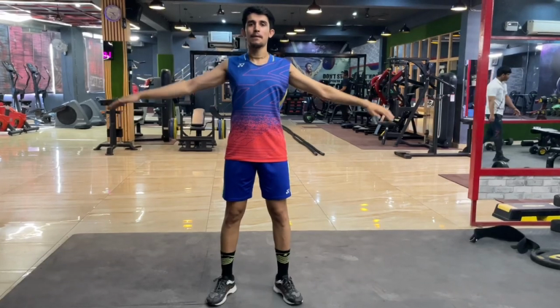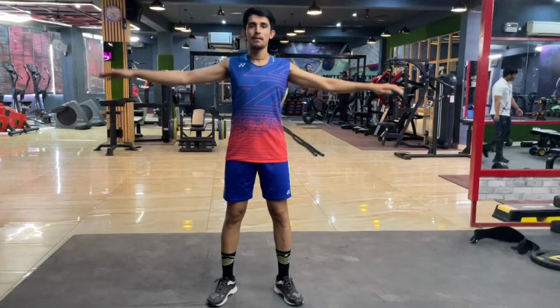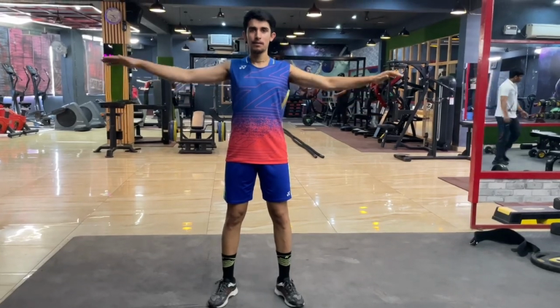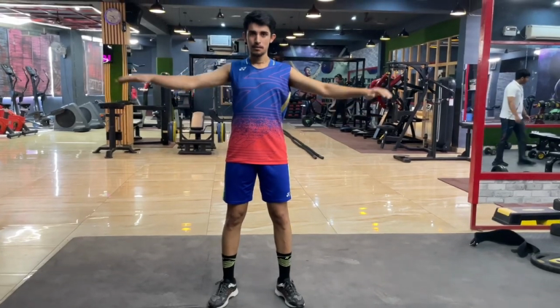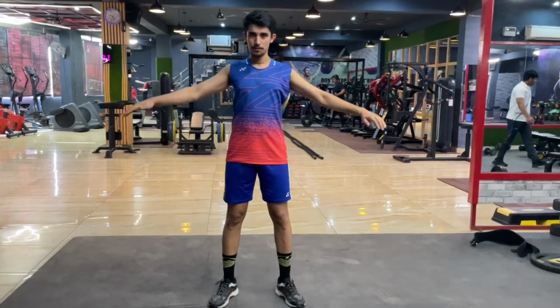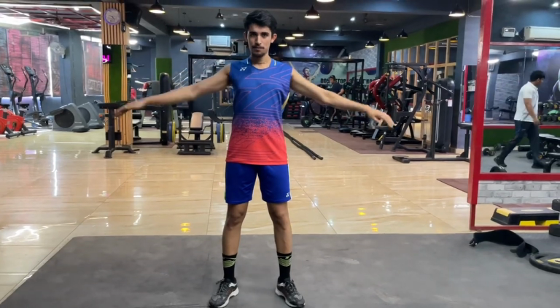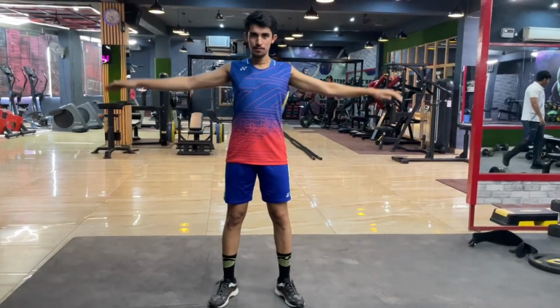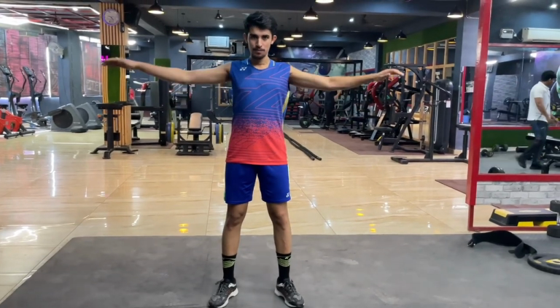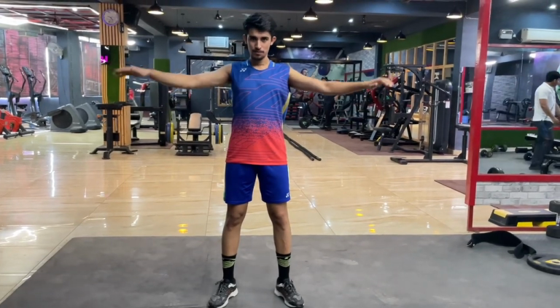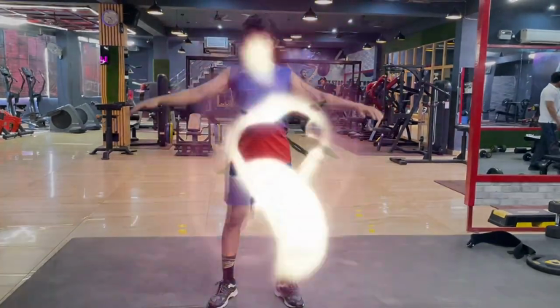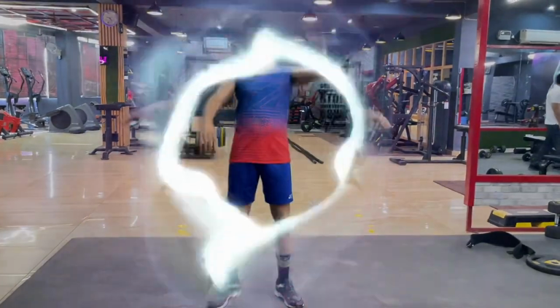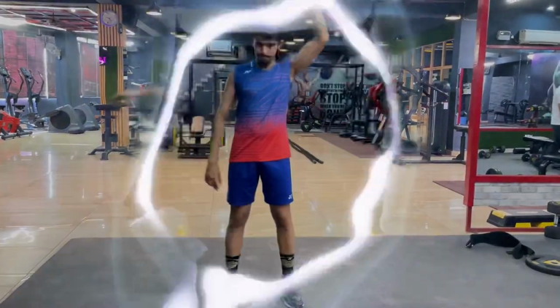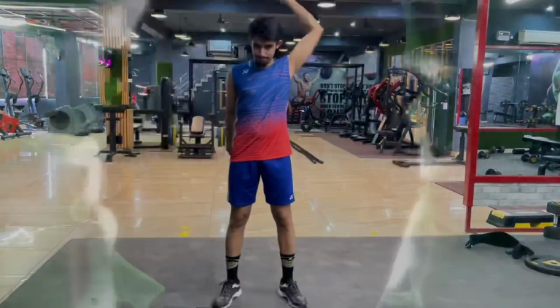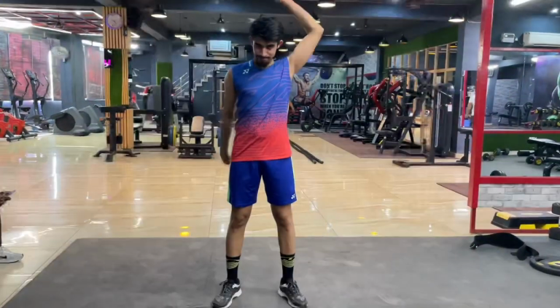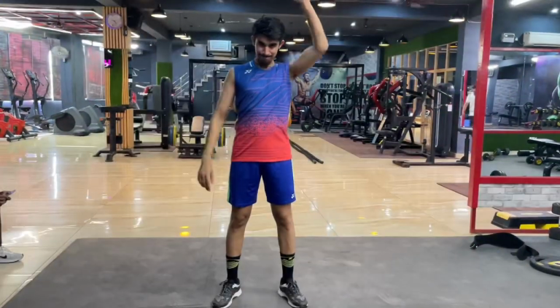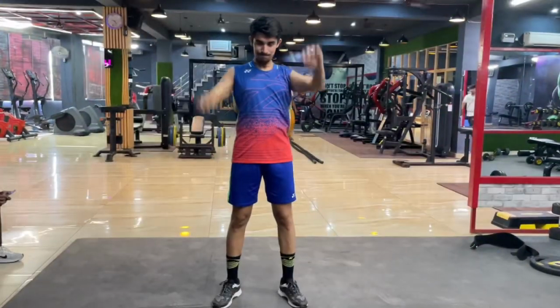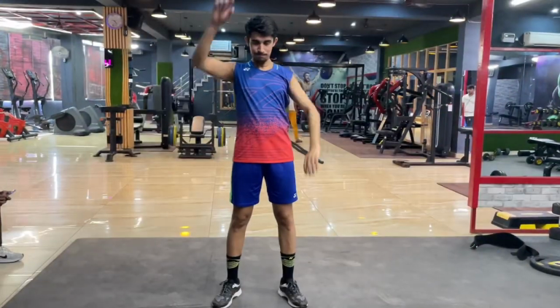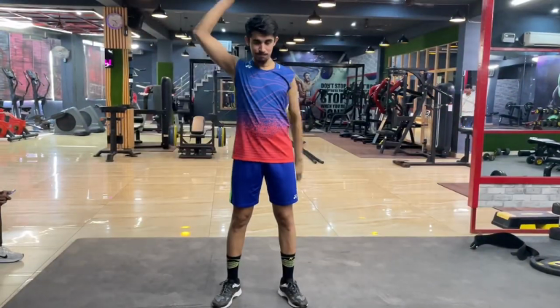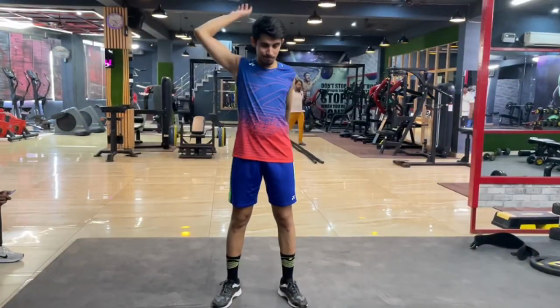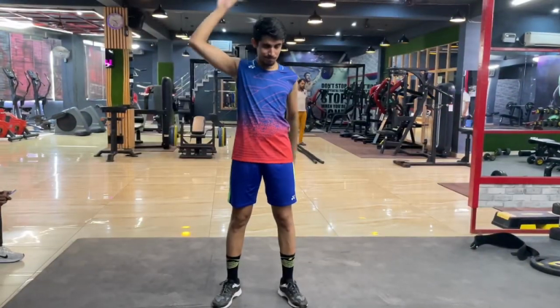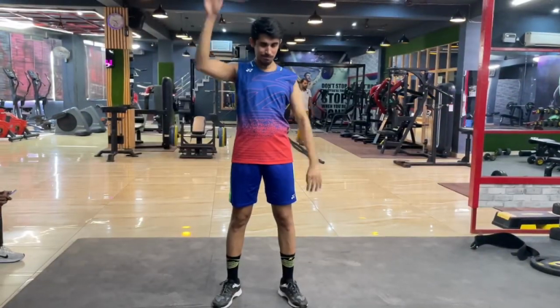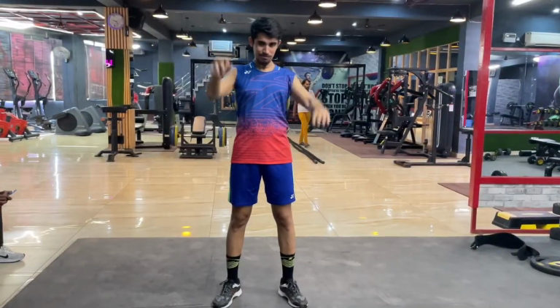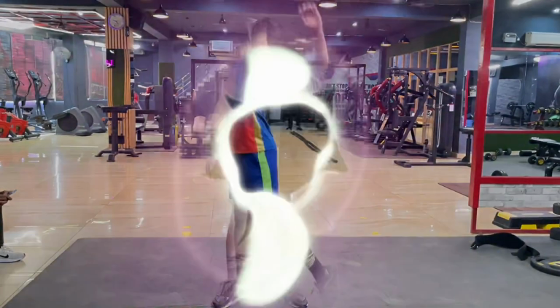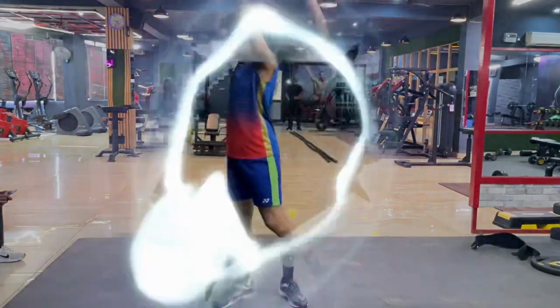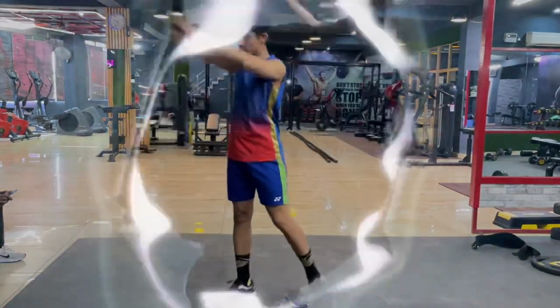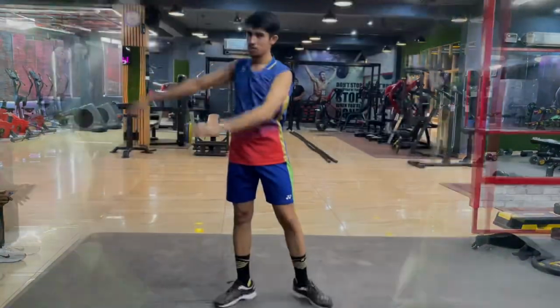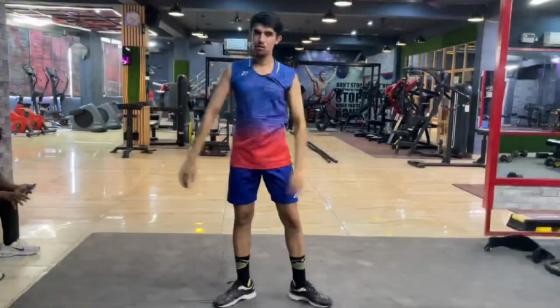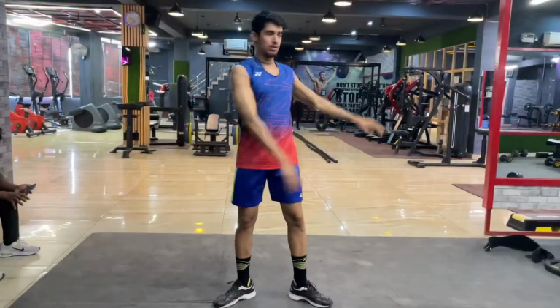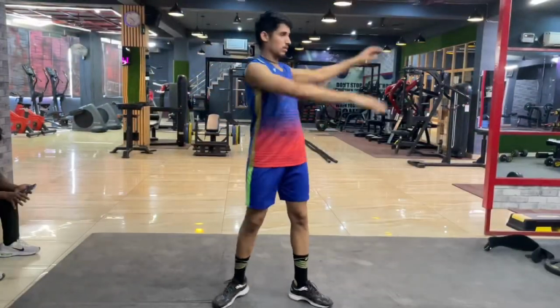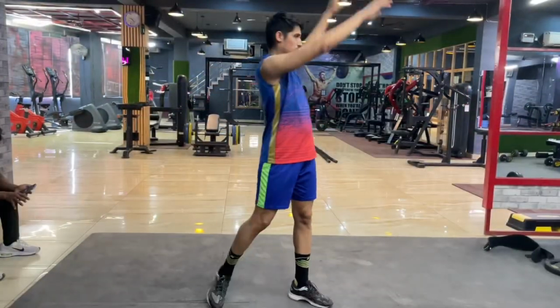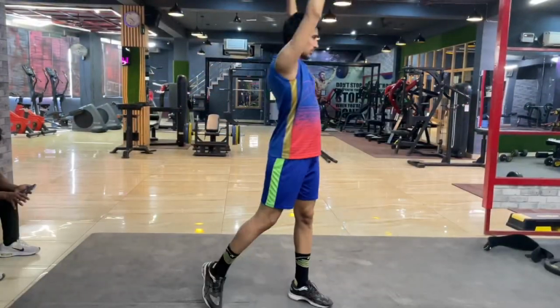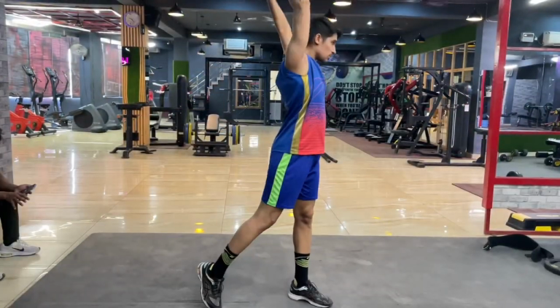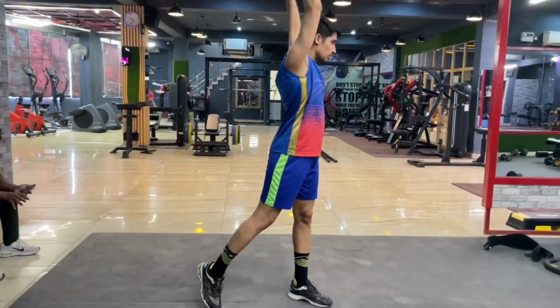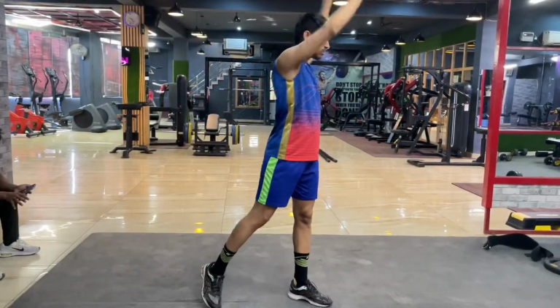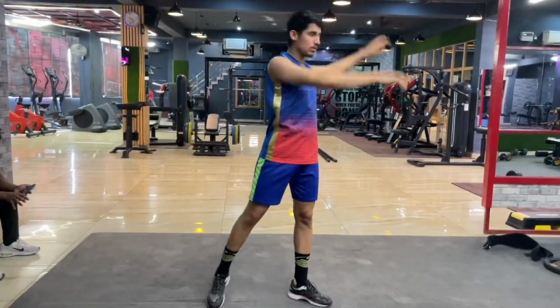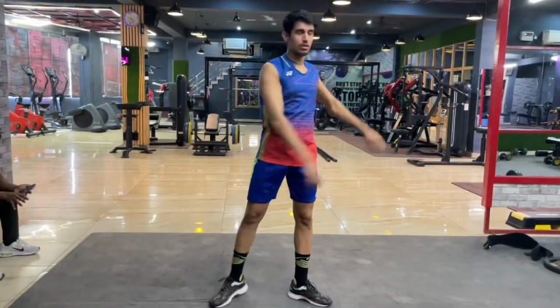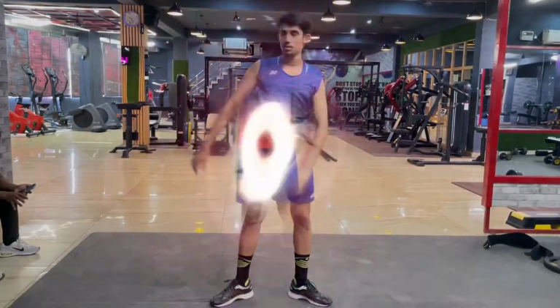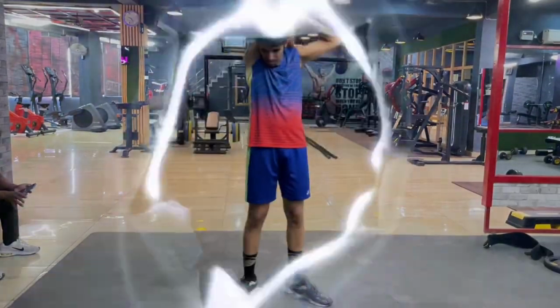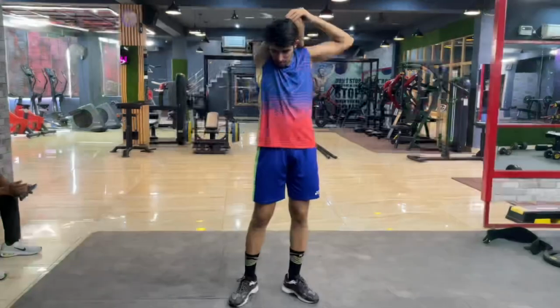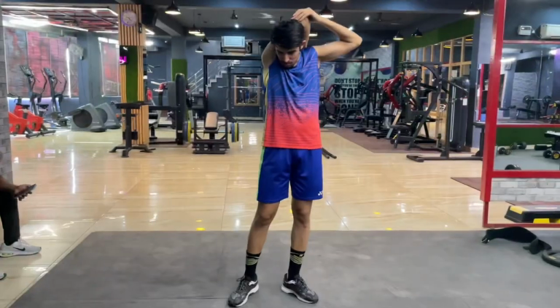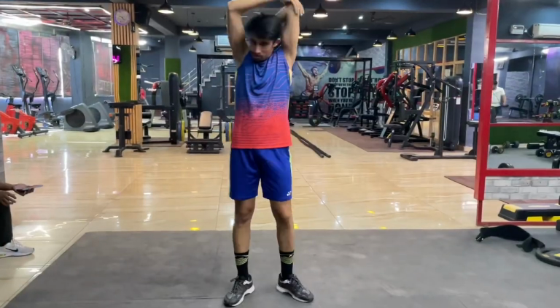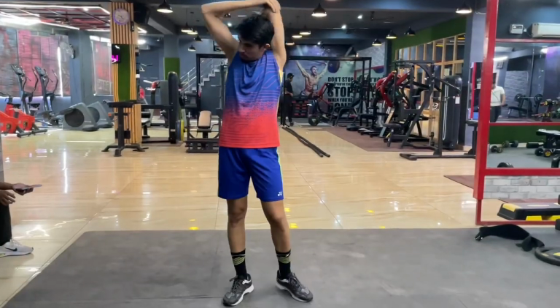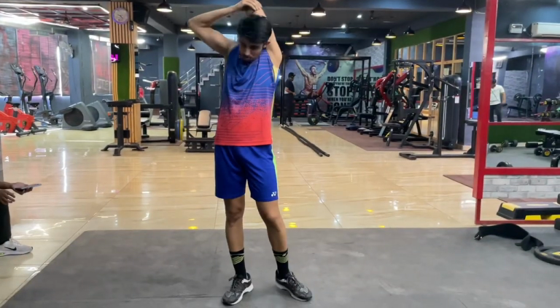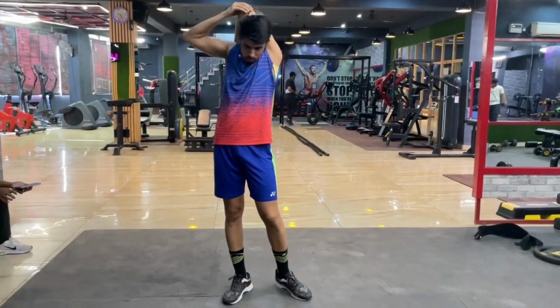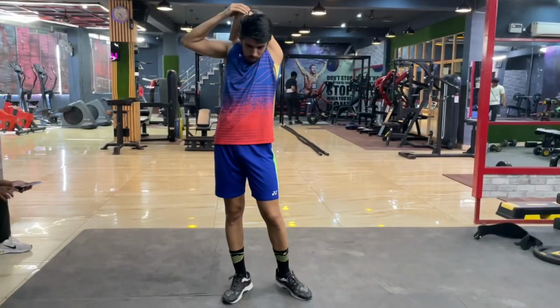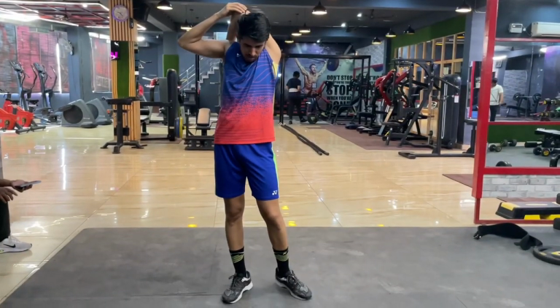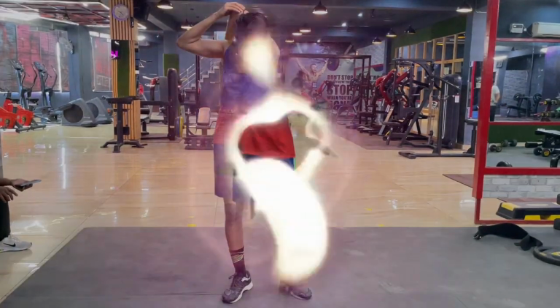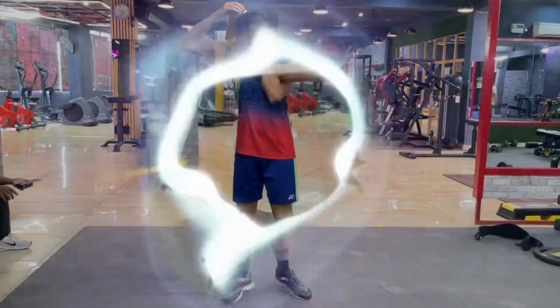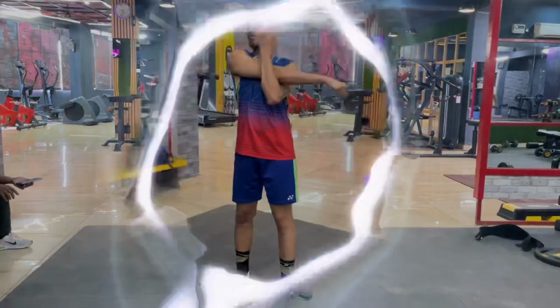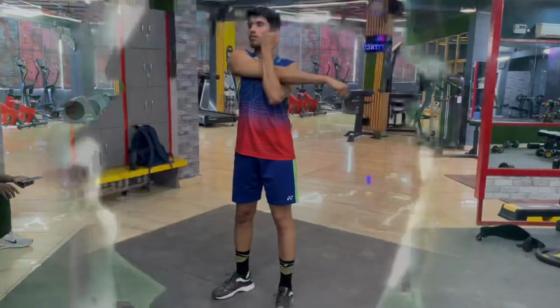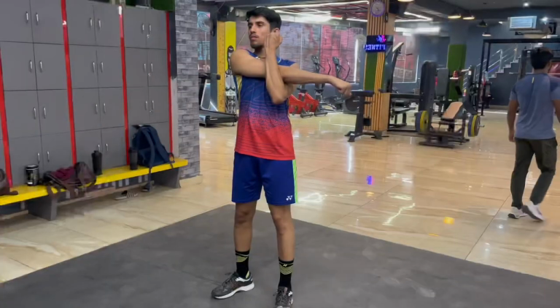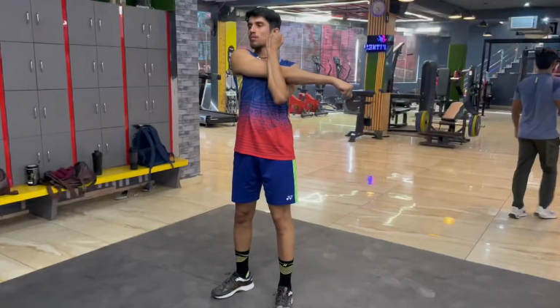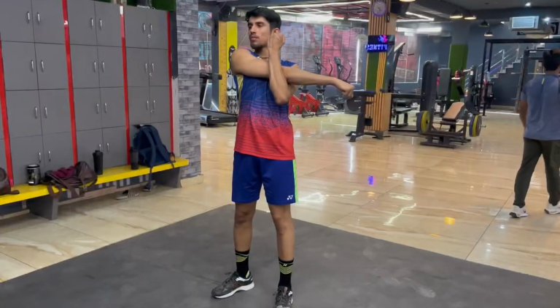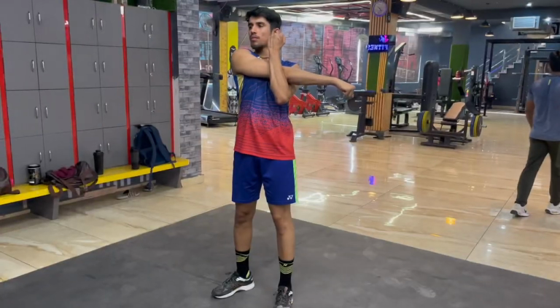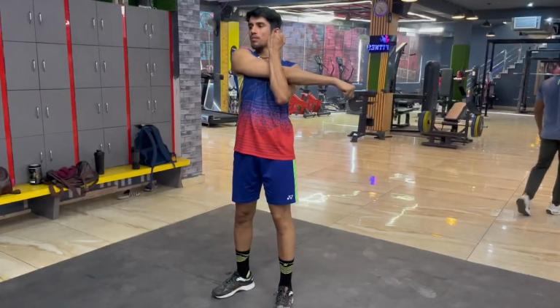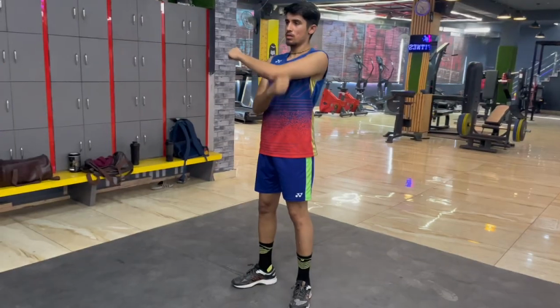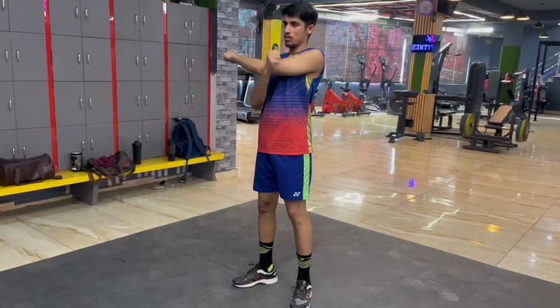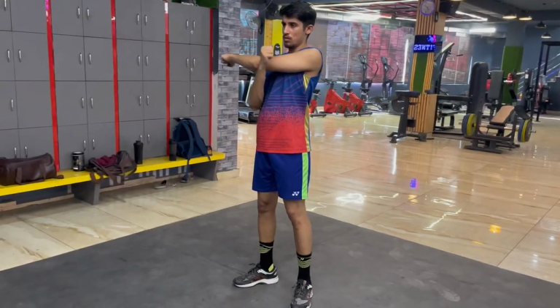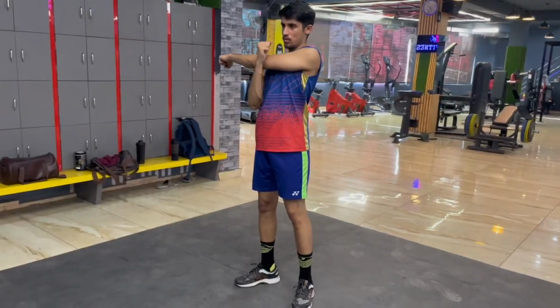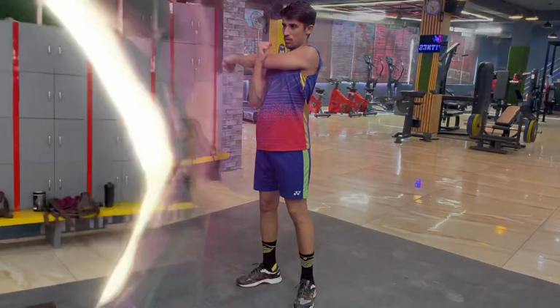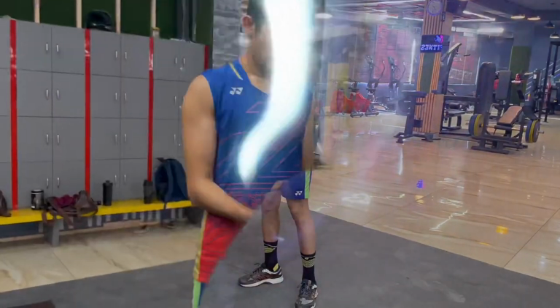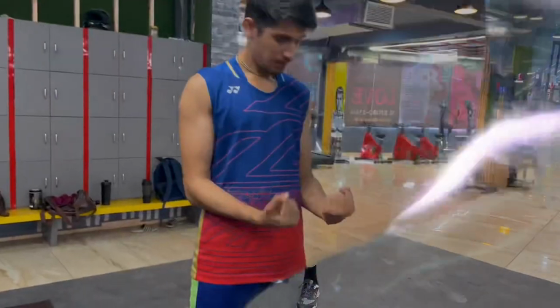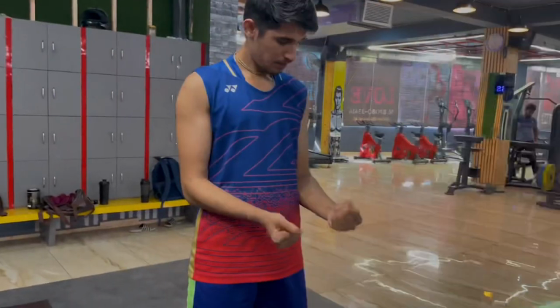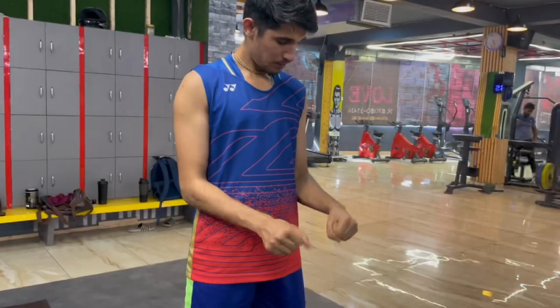Hey guys, let's do some quick warm up. I have added a few exercises in the warm up — you can see and follow them for maximum blood flow in your muscles.